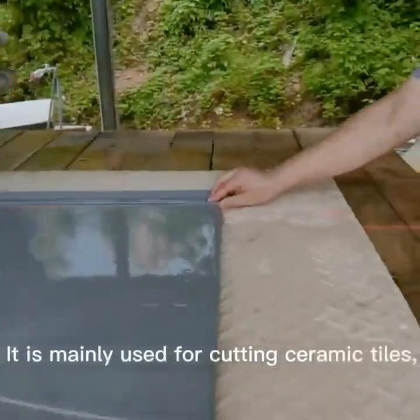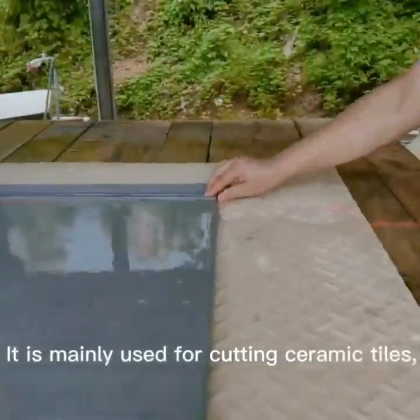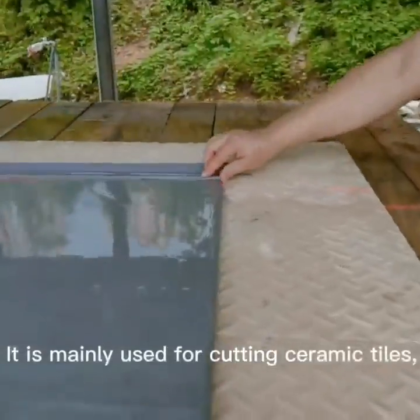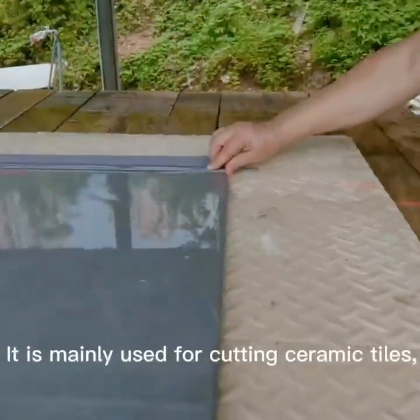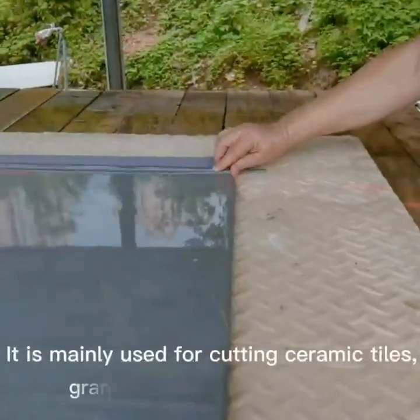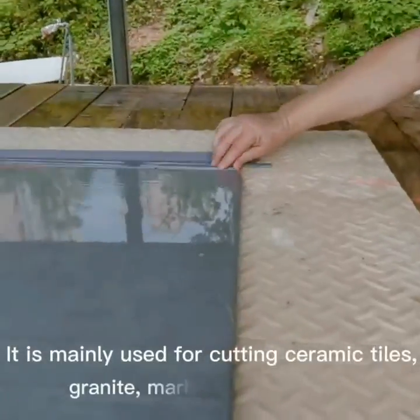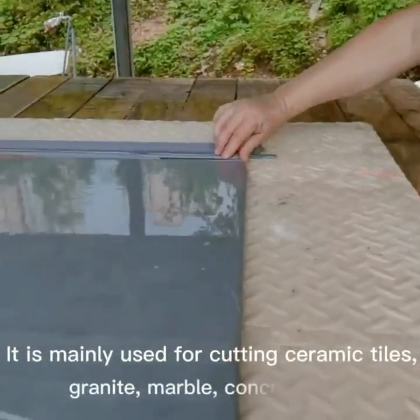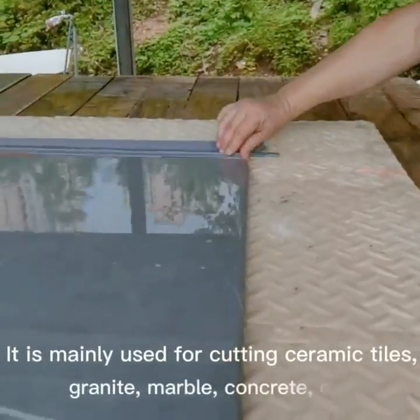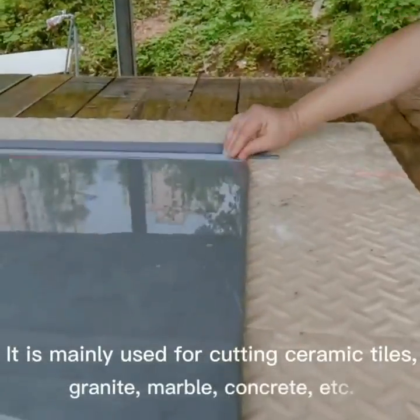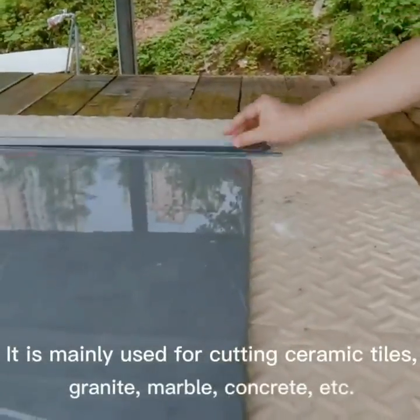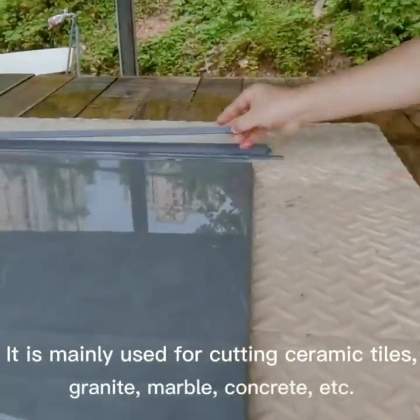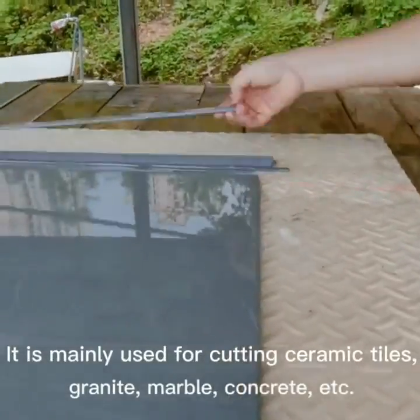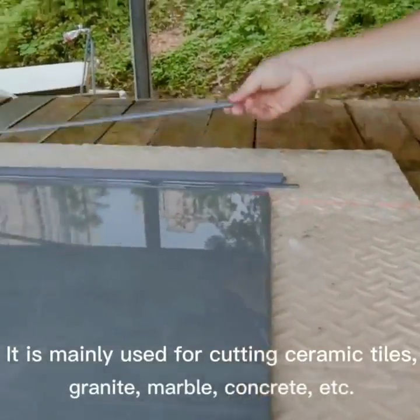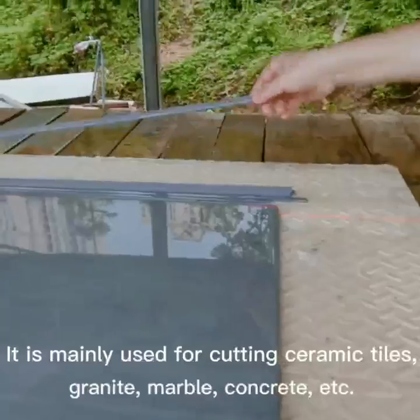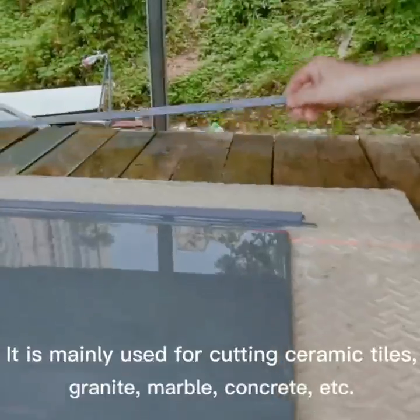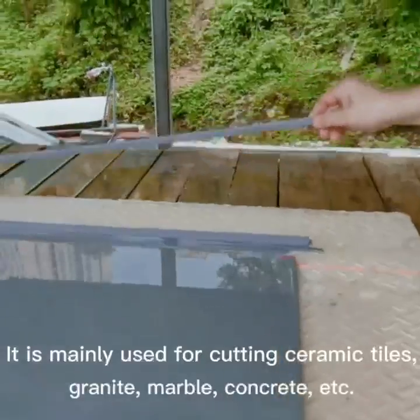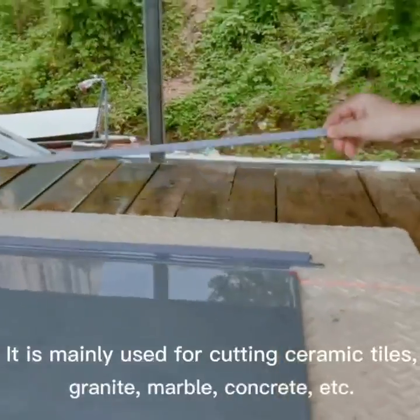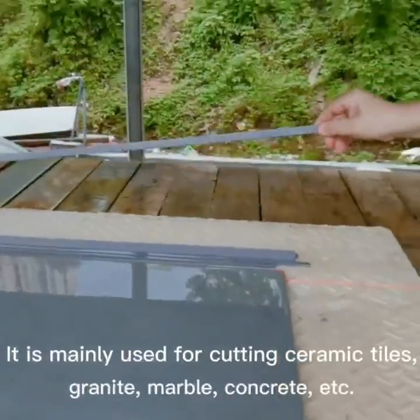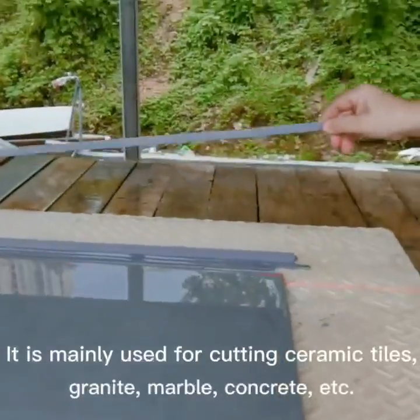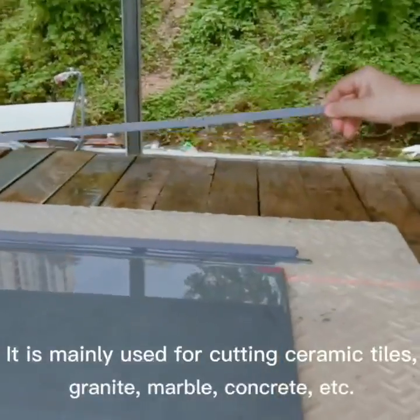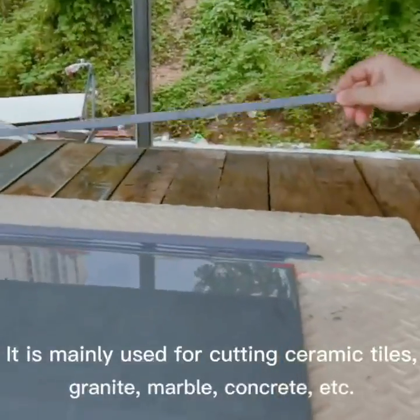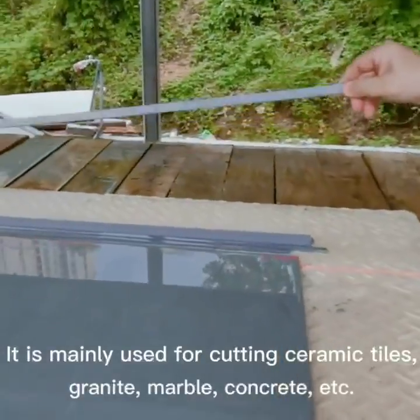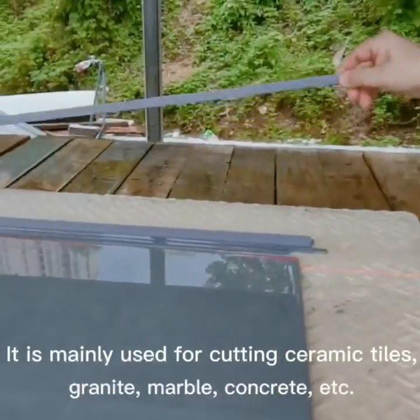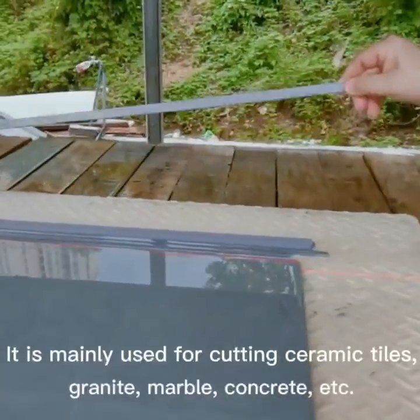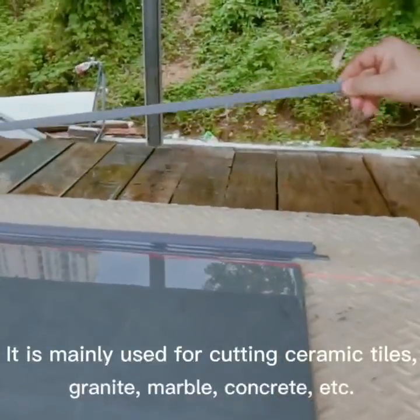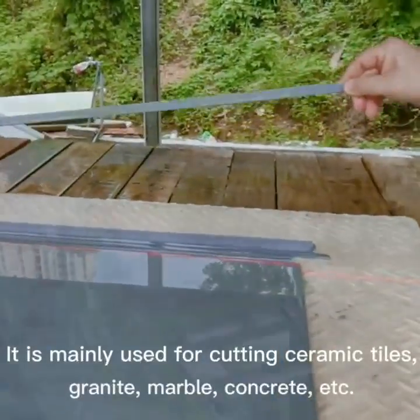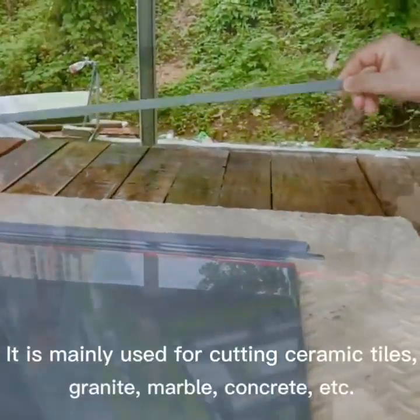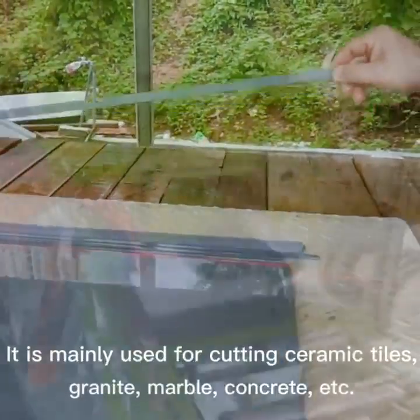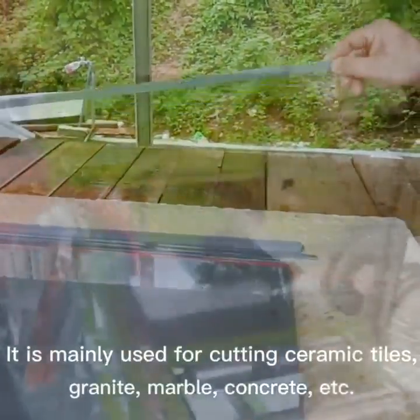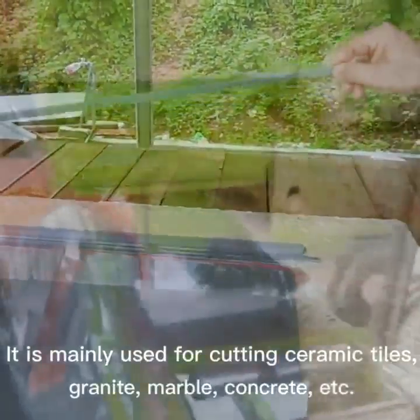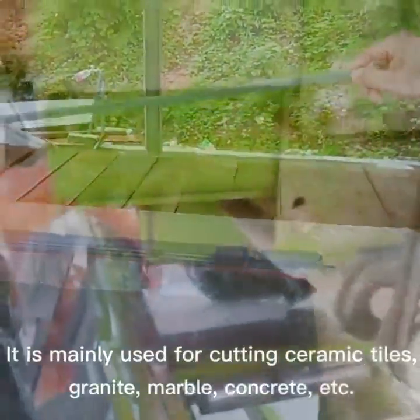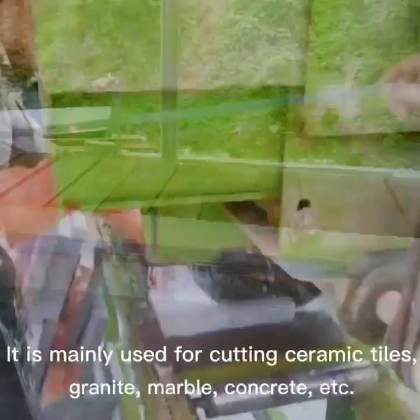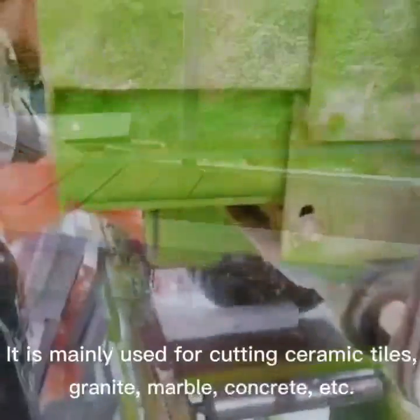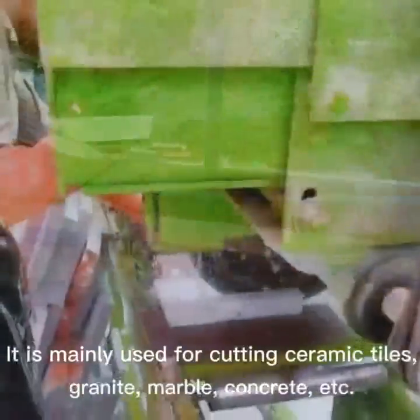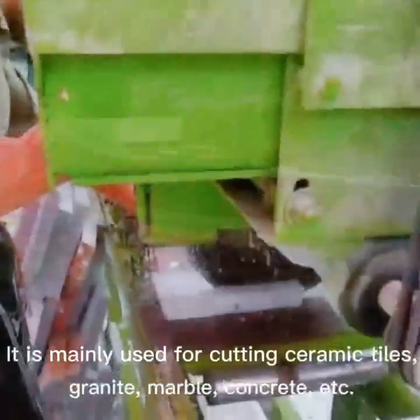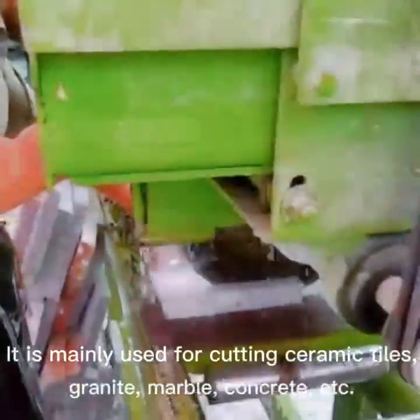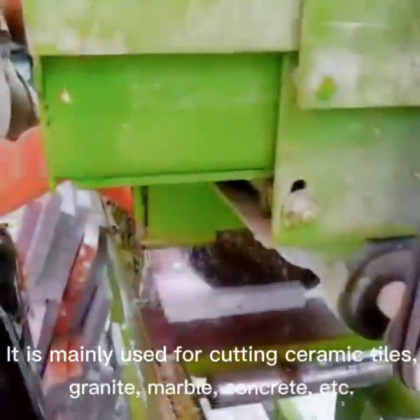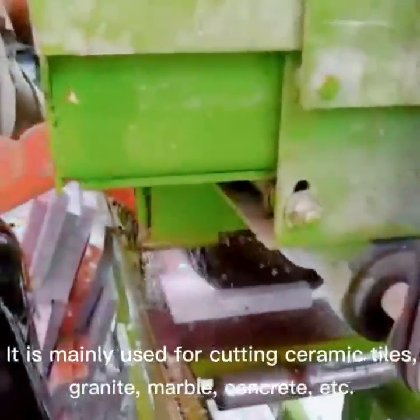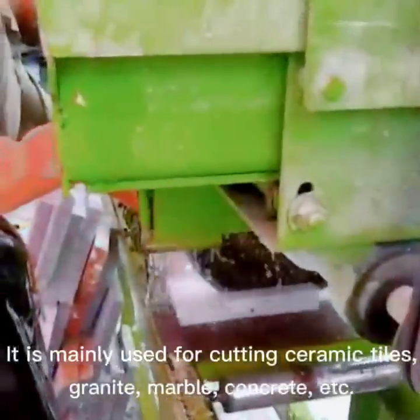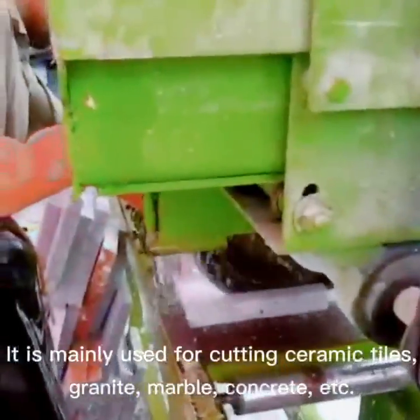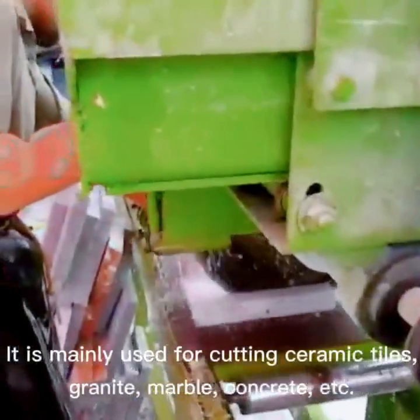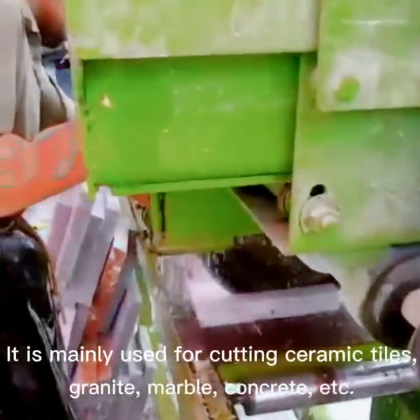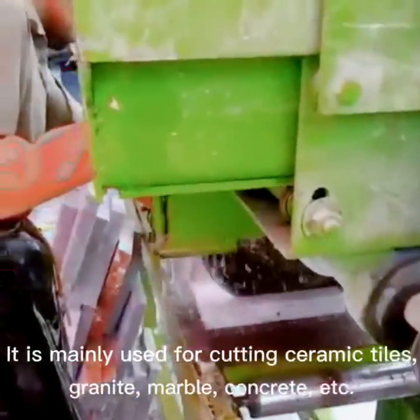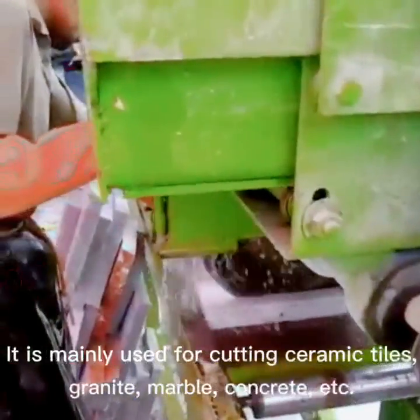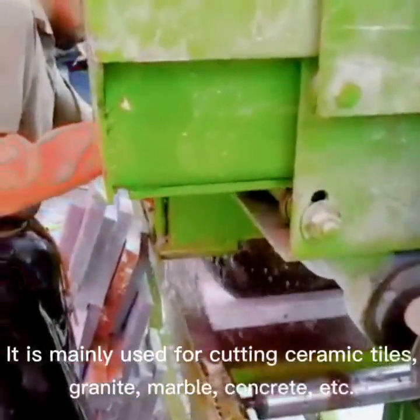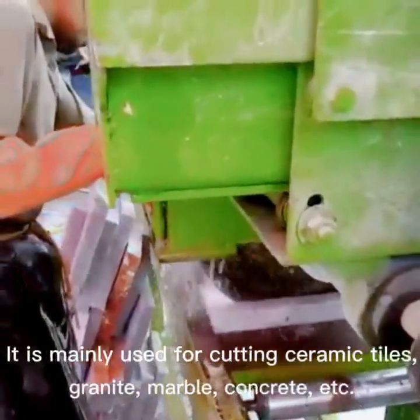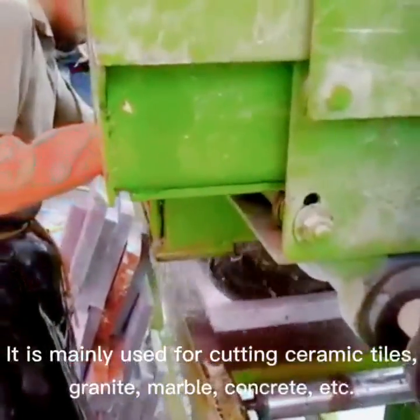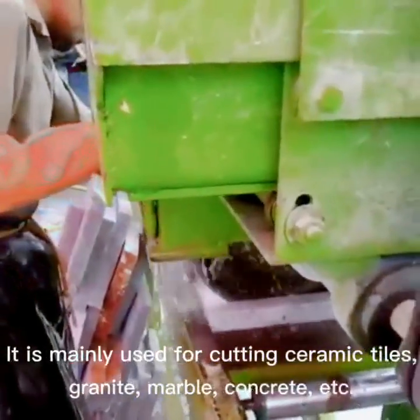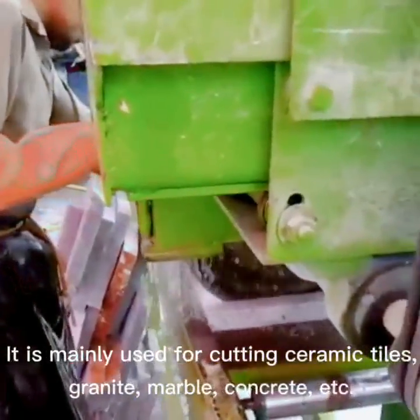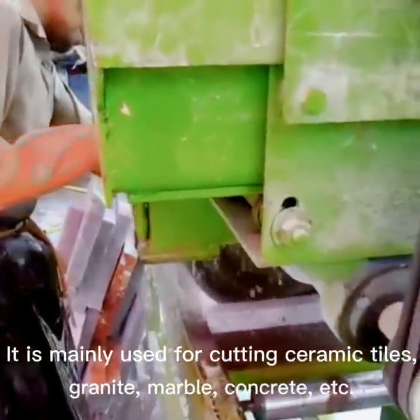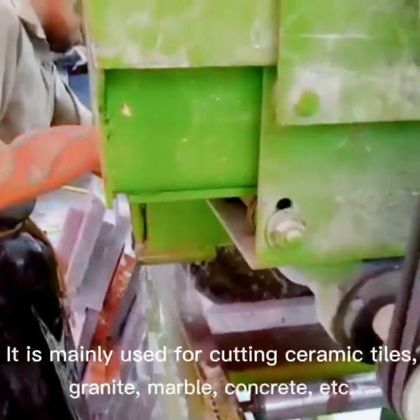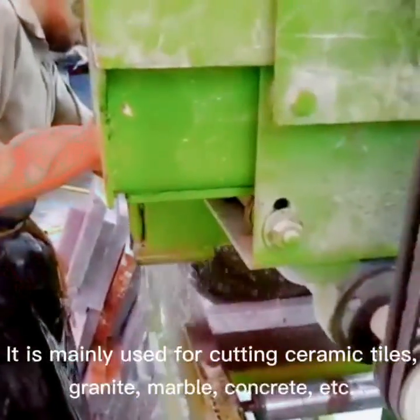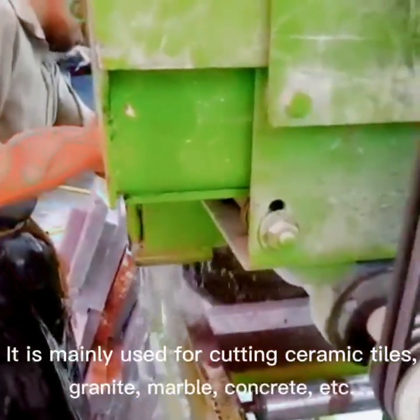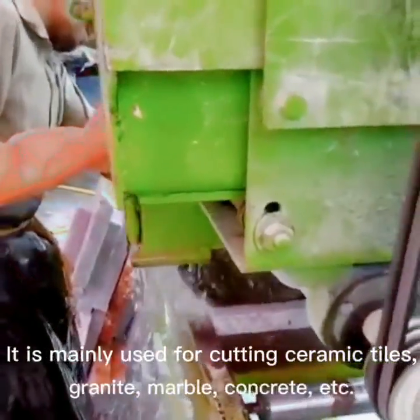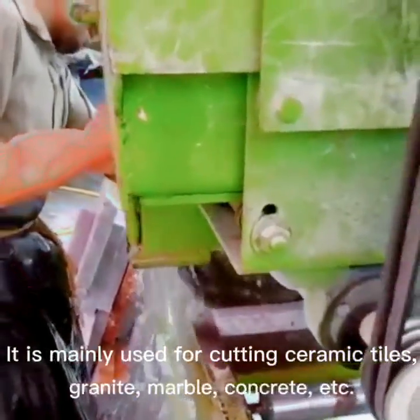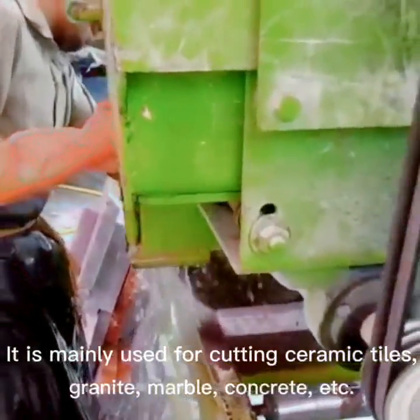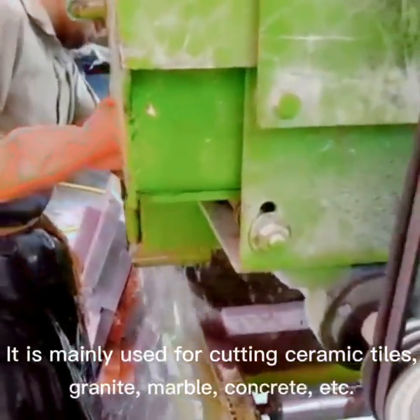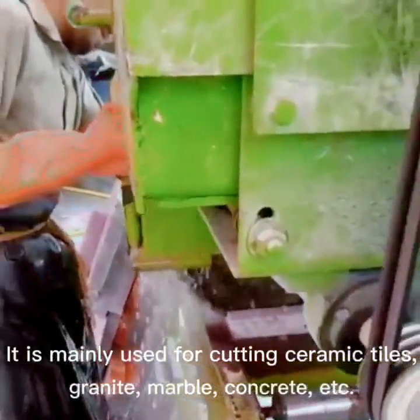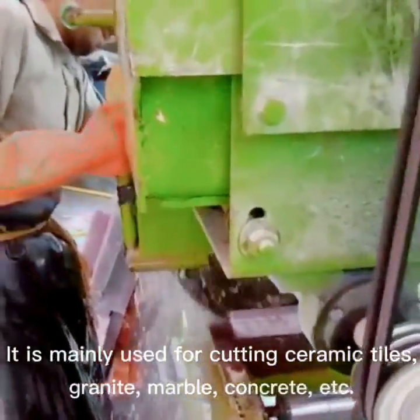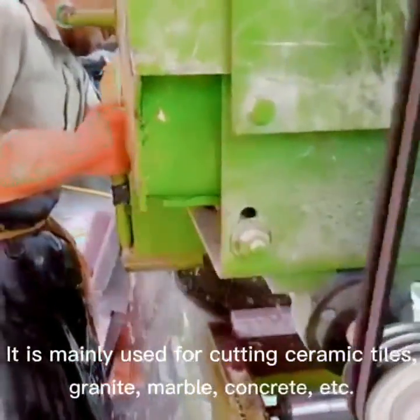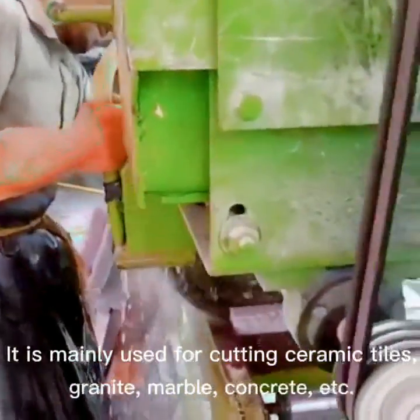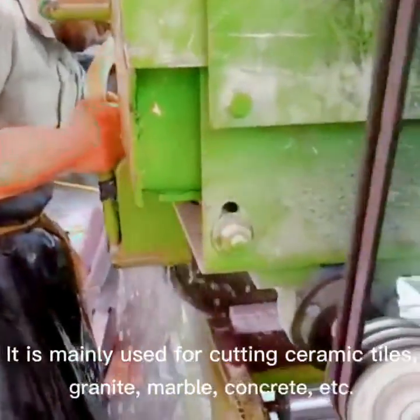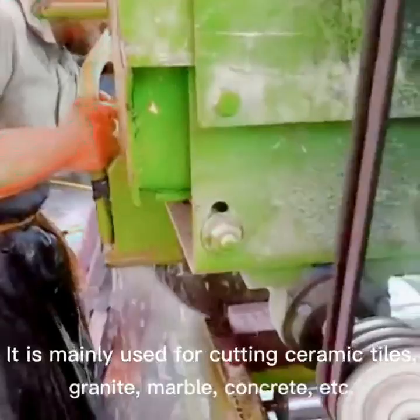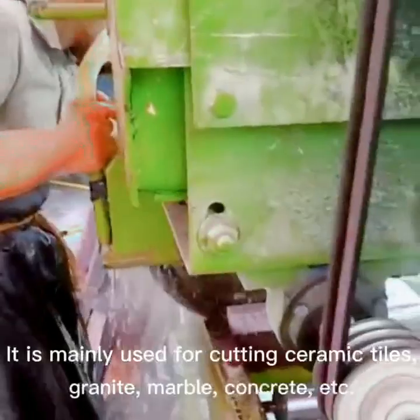It is mainly used for cutting ceramic tiles, granite, marble, concrete, etc.